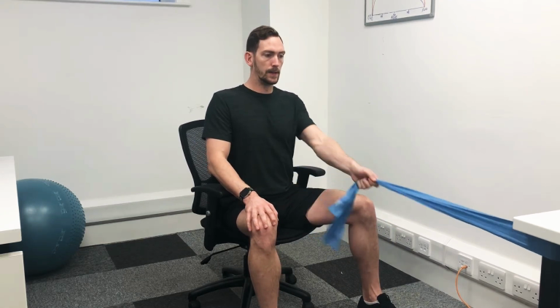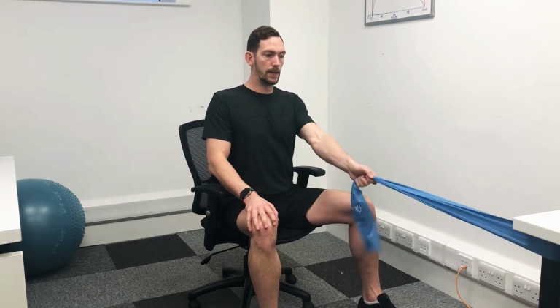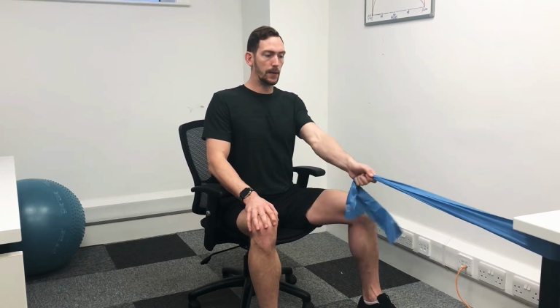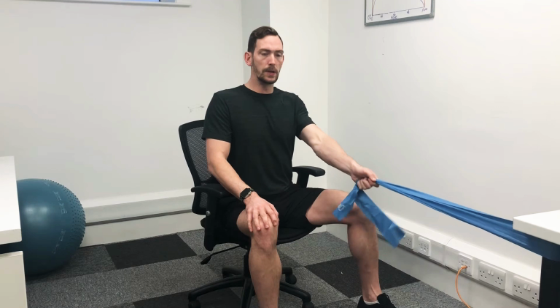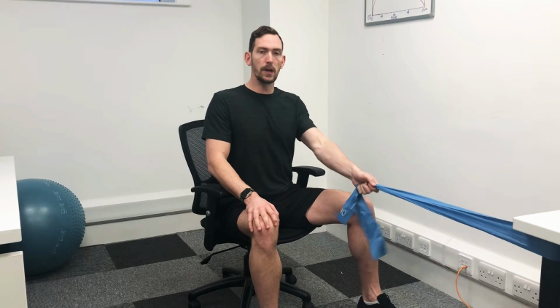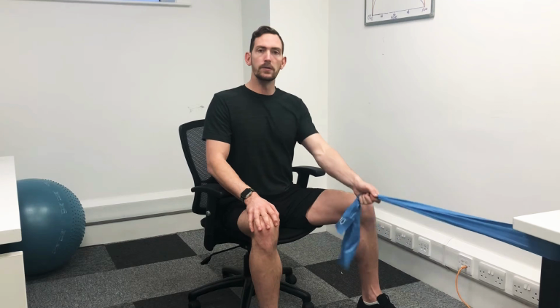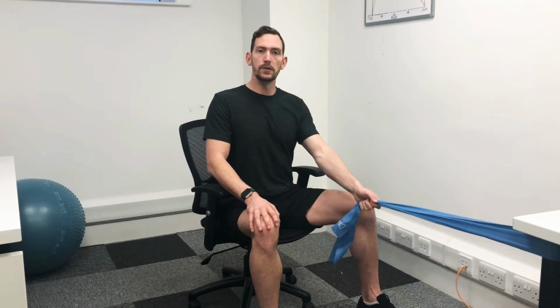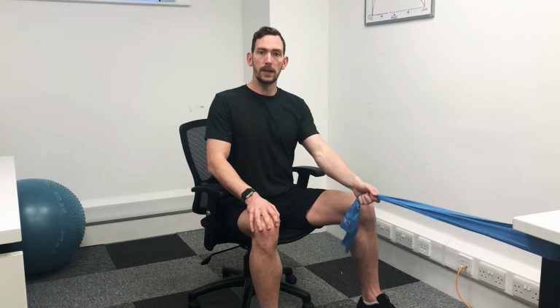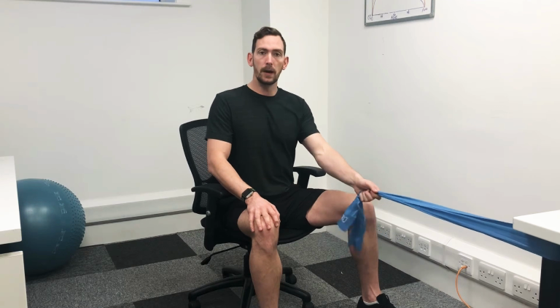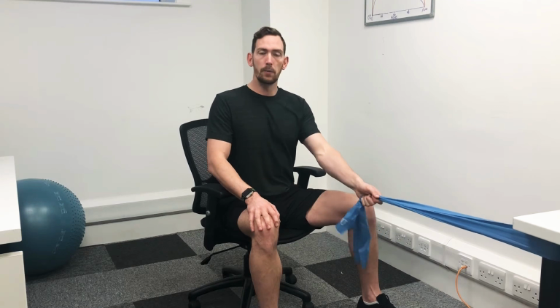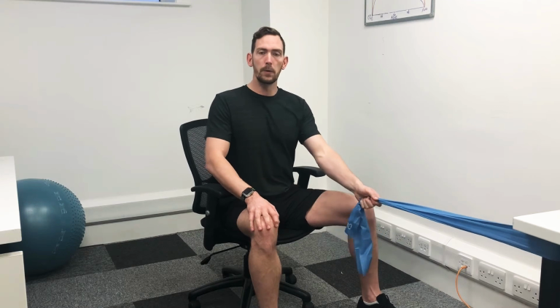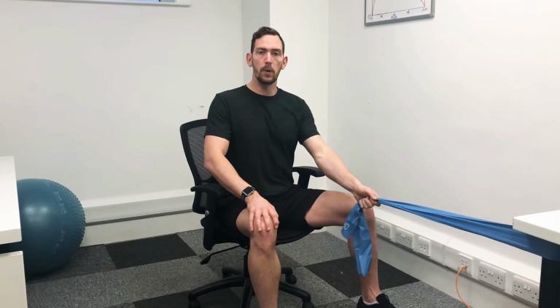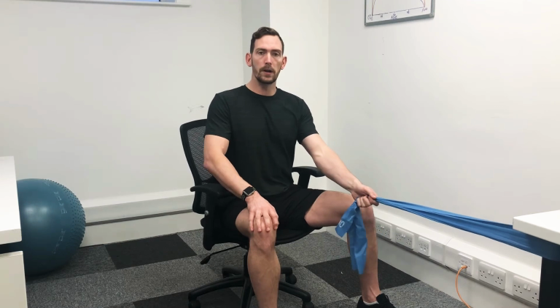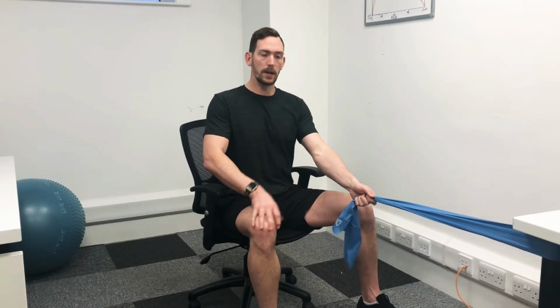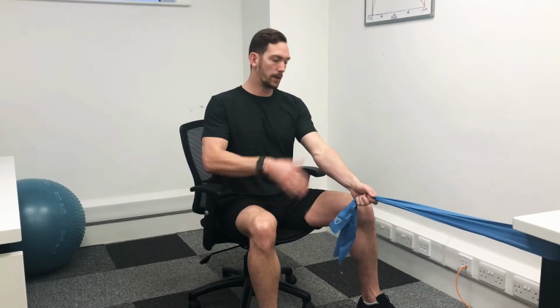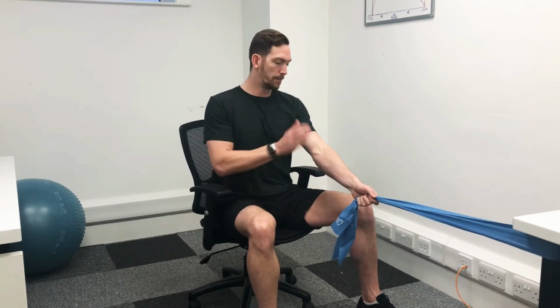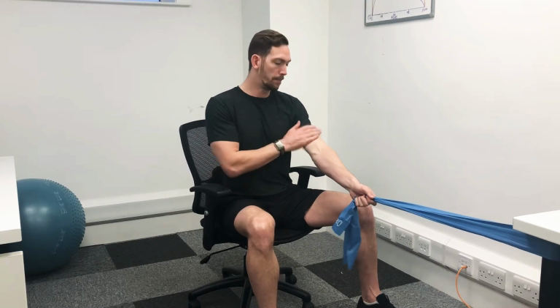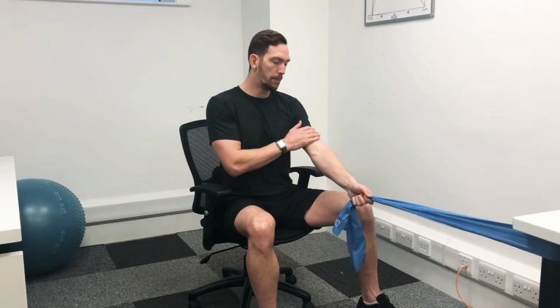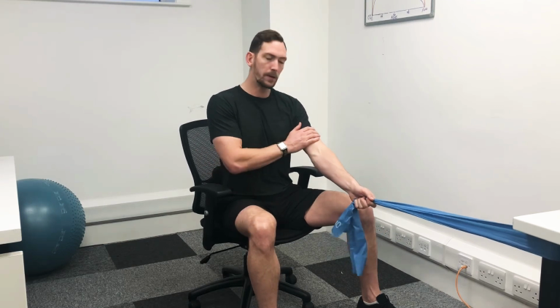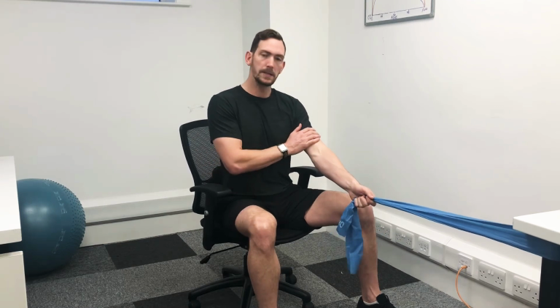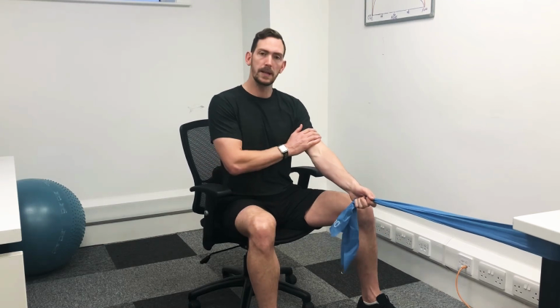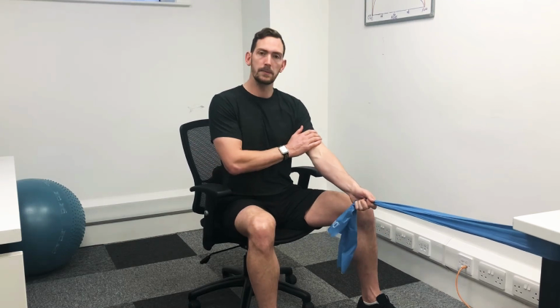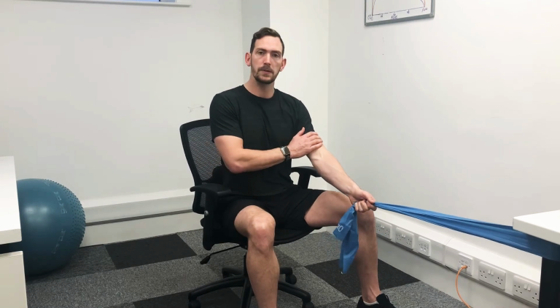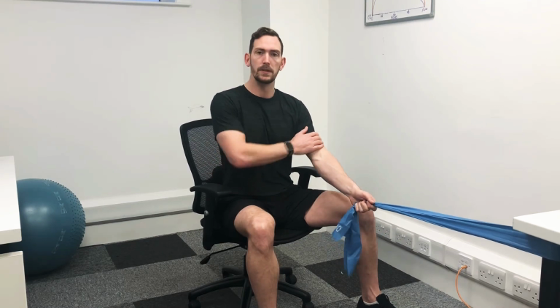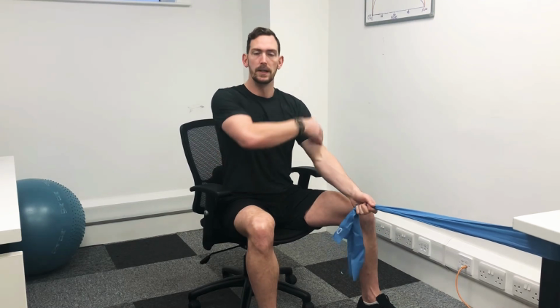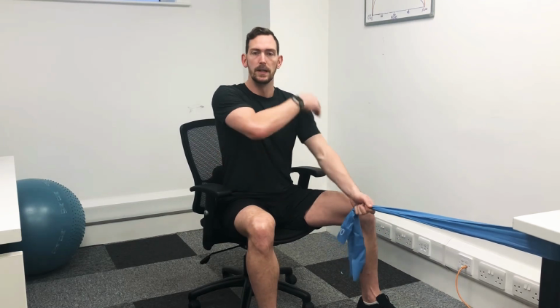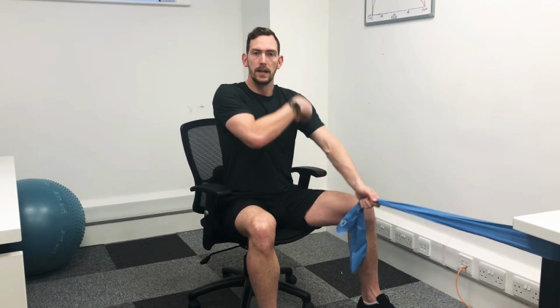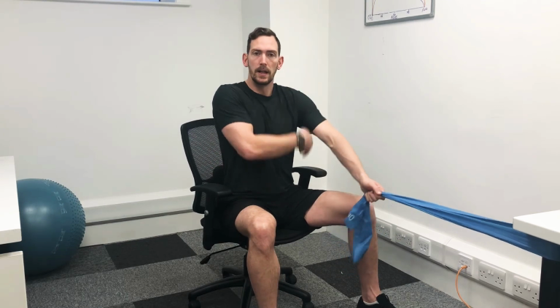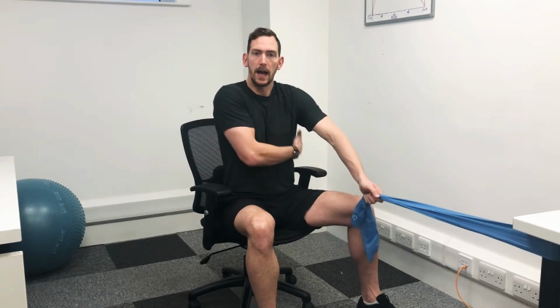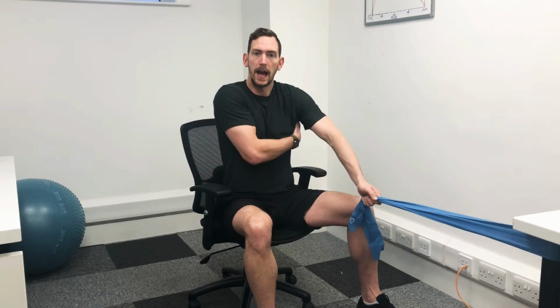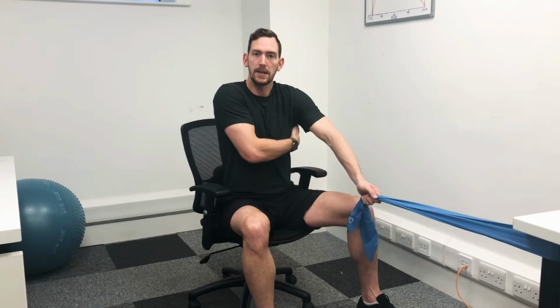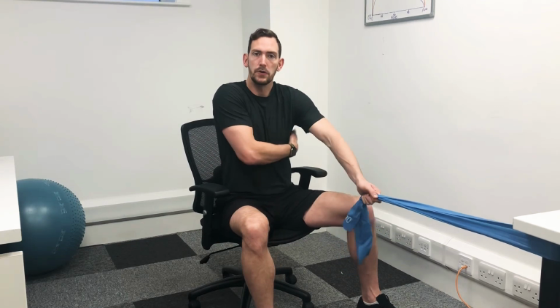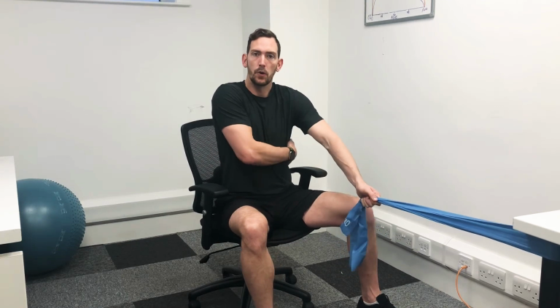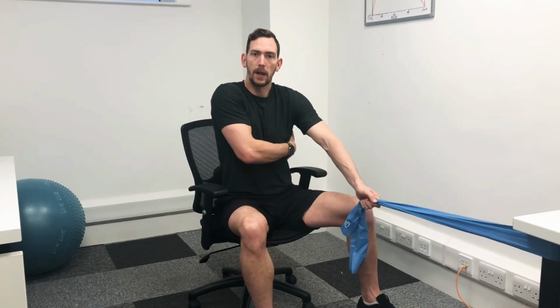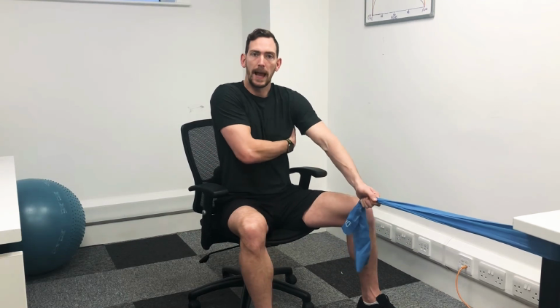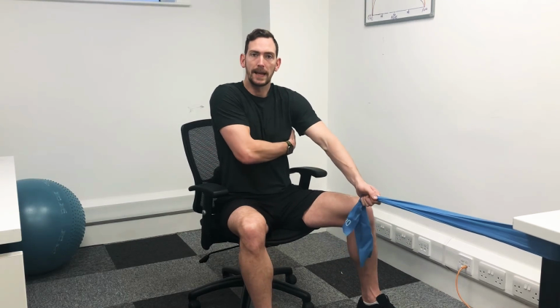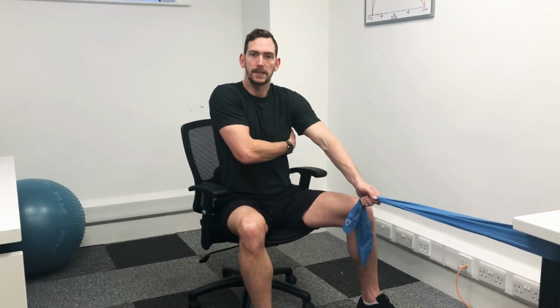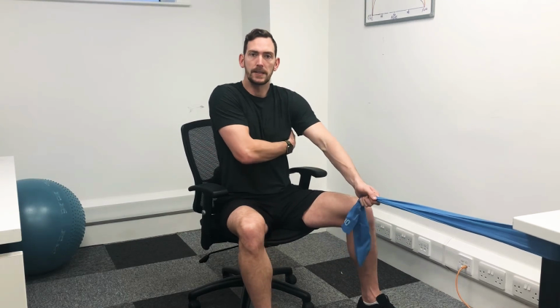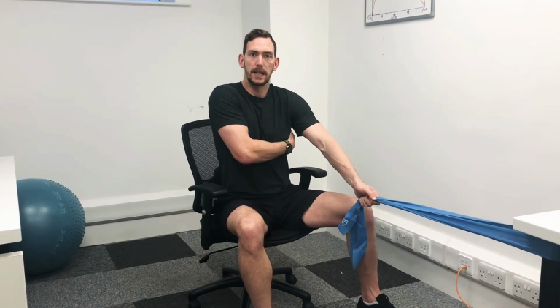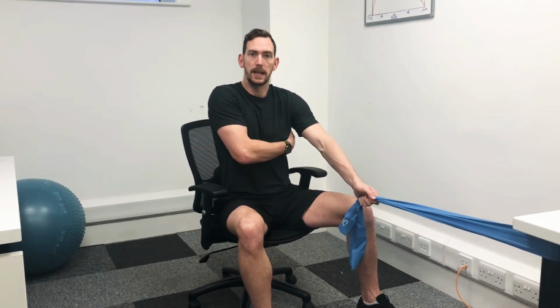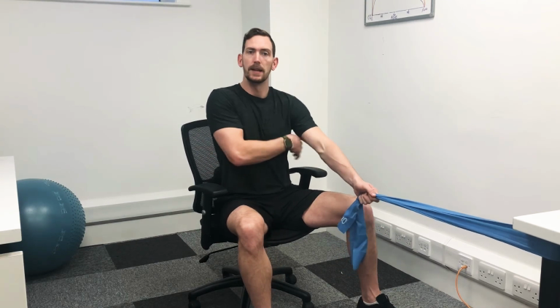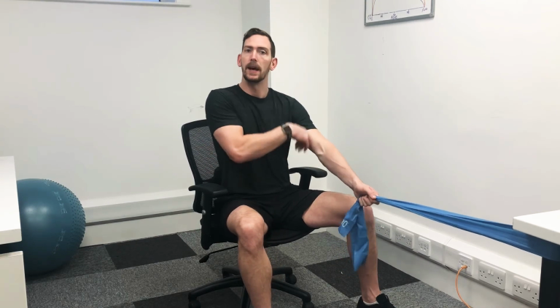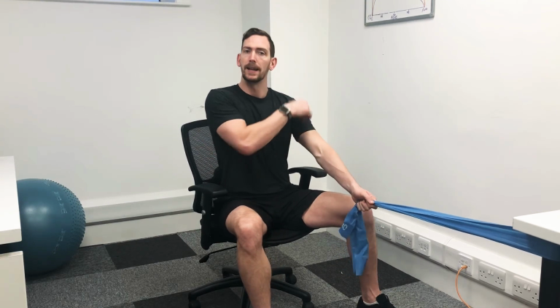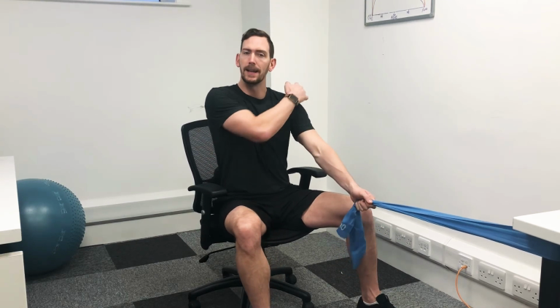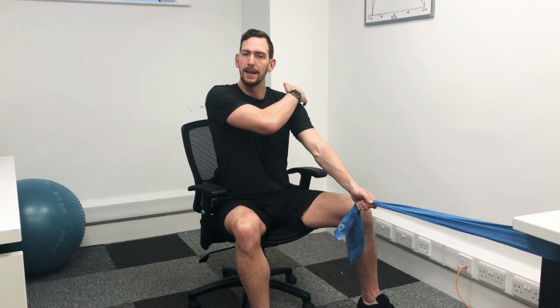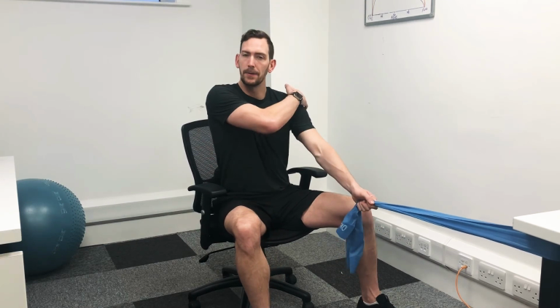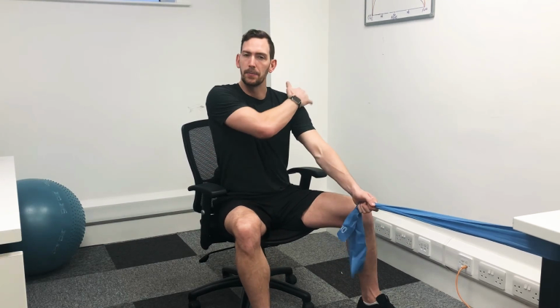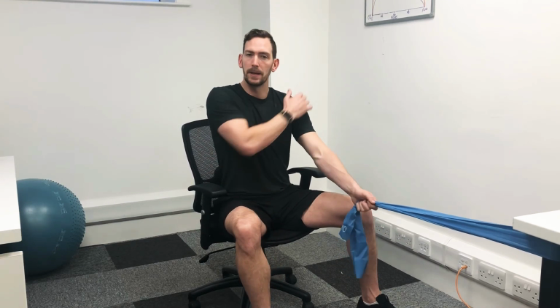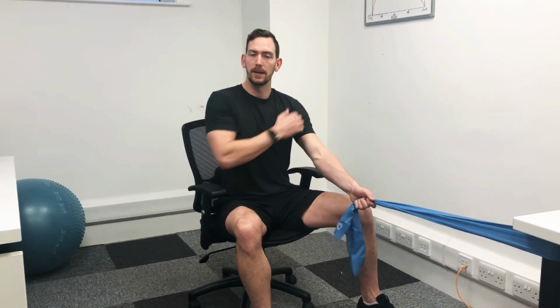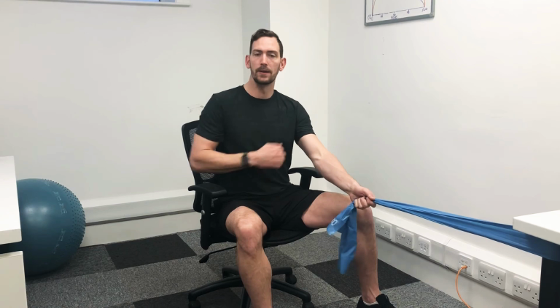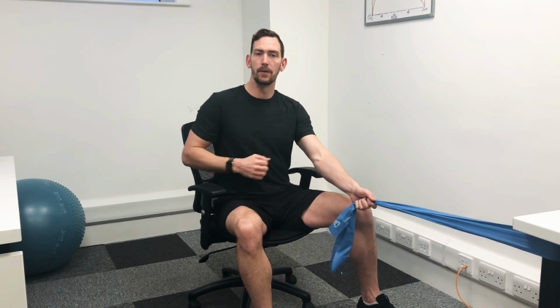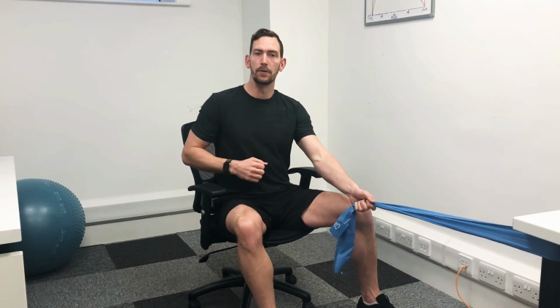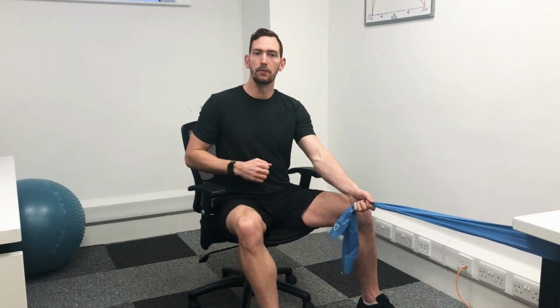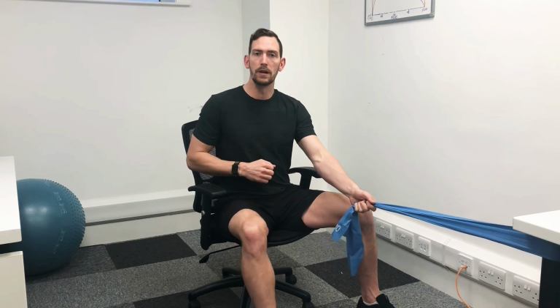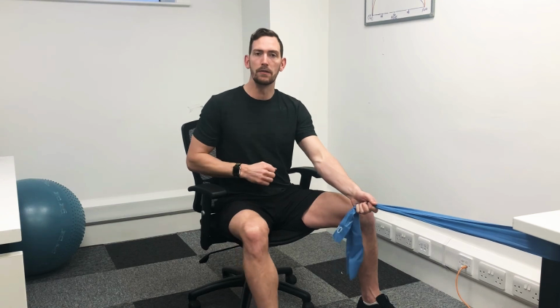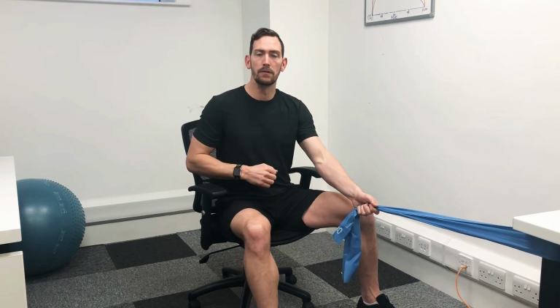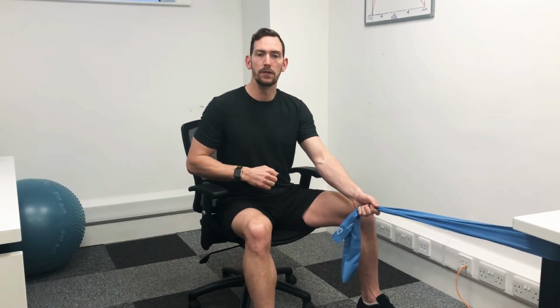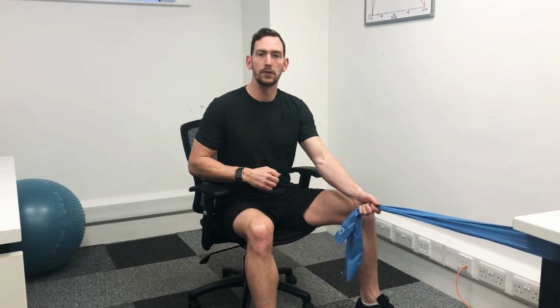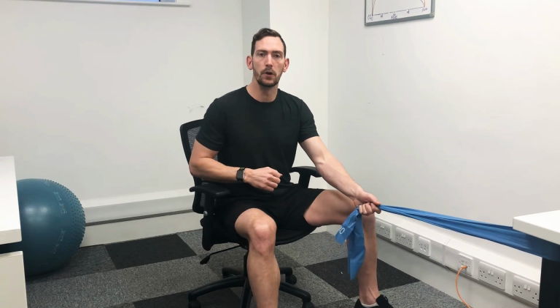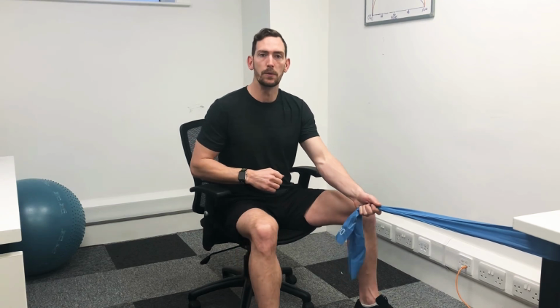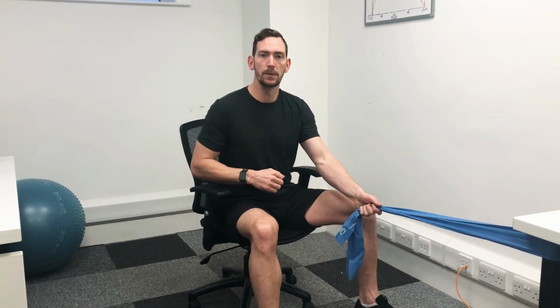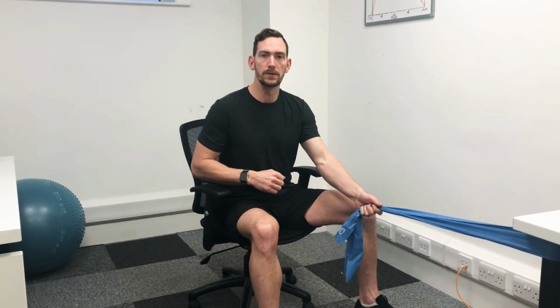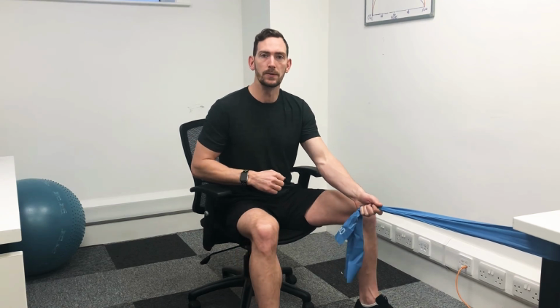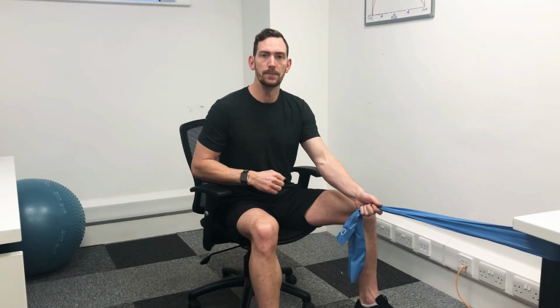There we go — so that will be working your biceps and your lats, and a little bit of the rear of the shoulder muscle. I'll see you in the next one. Let's go.